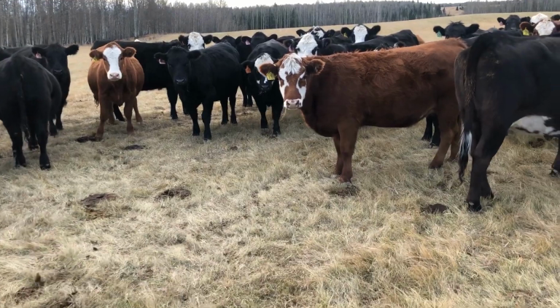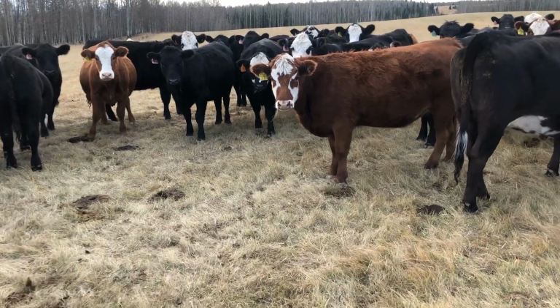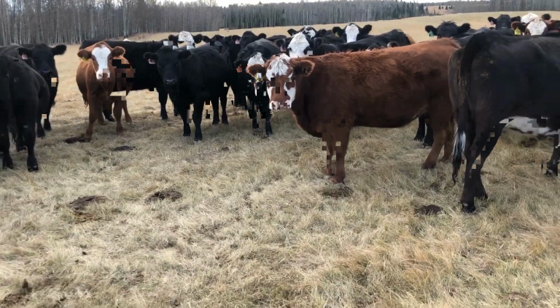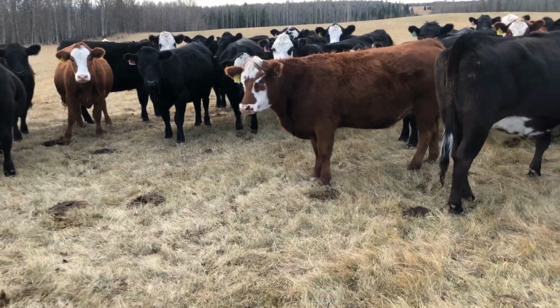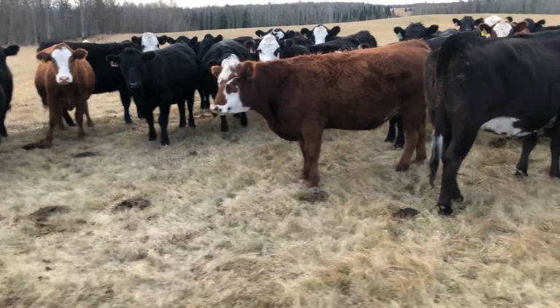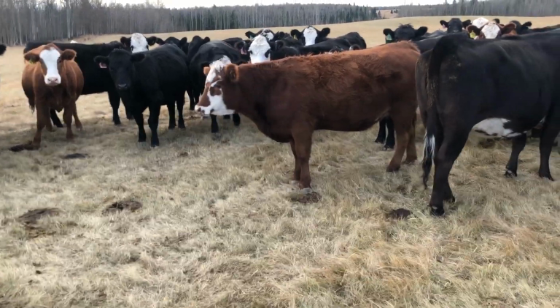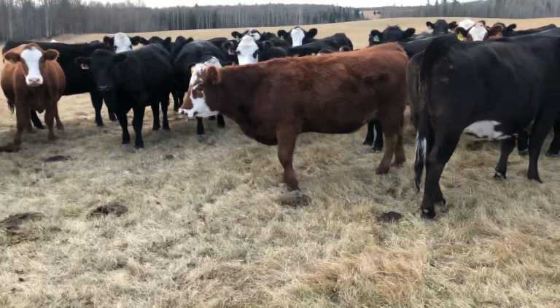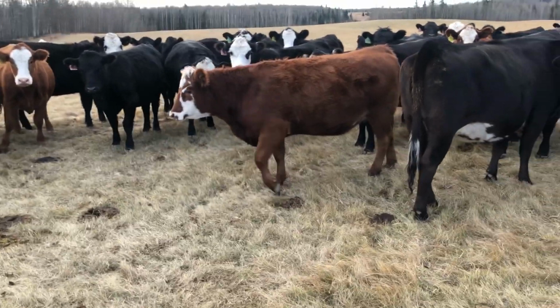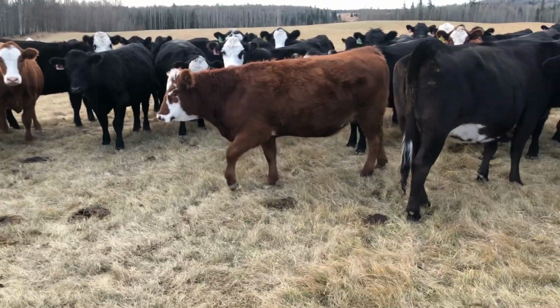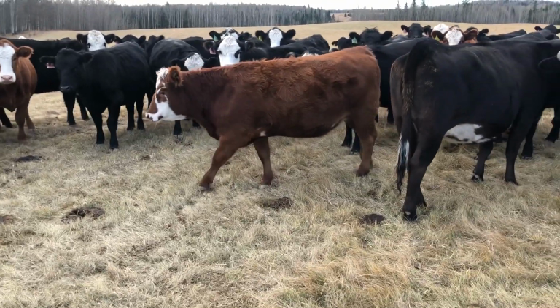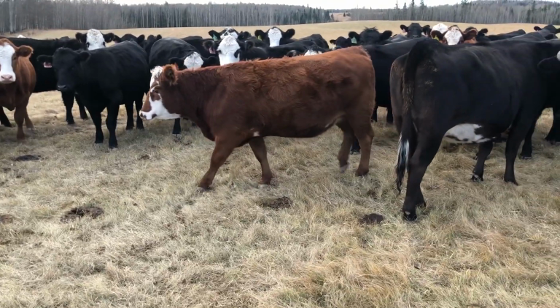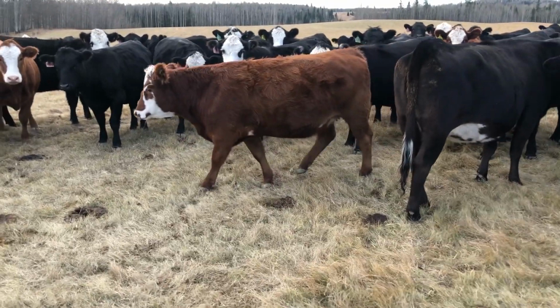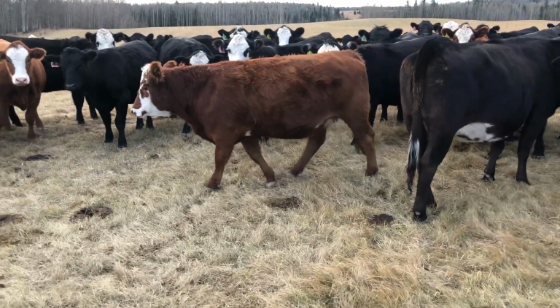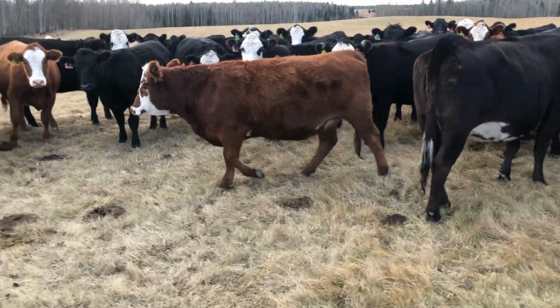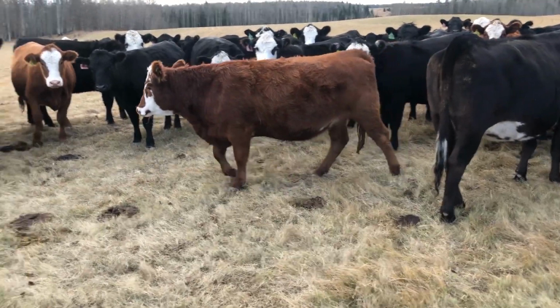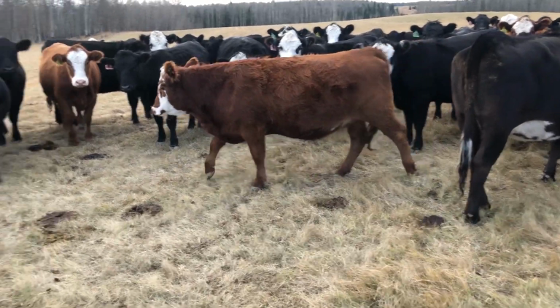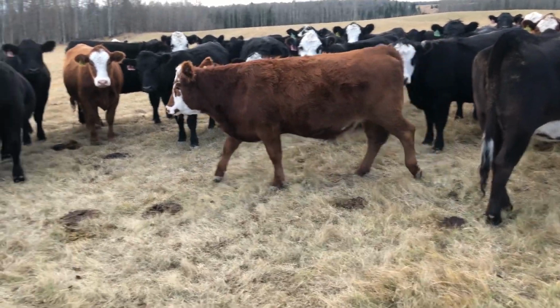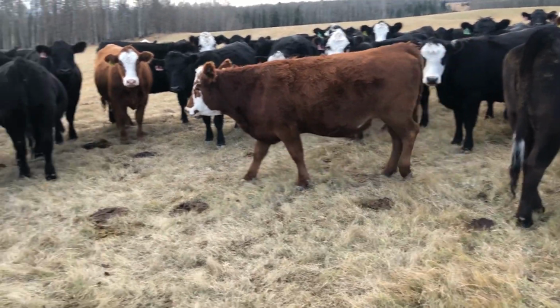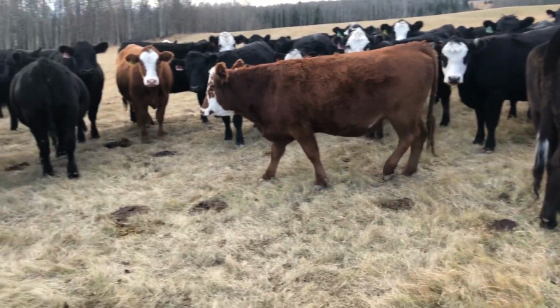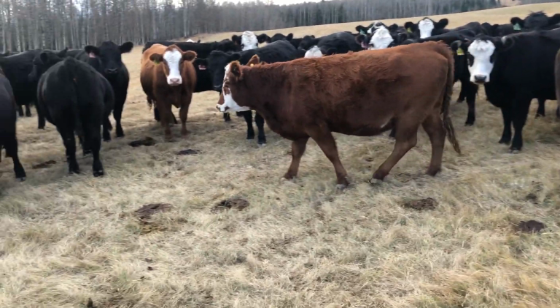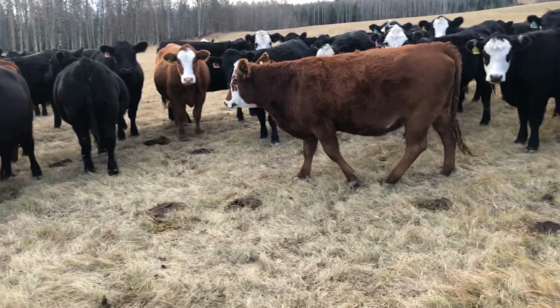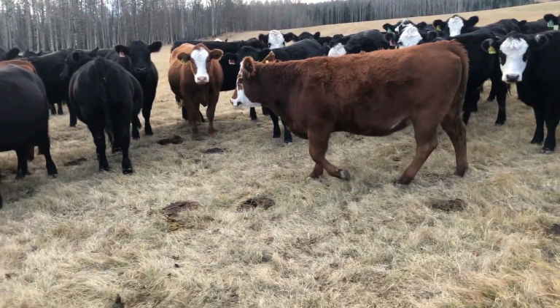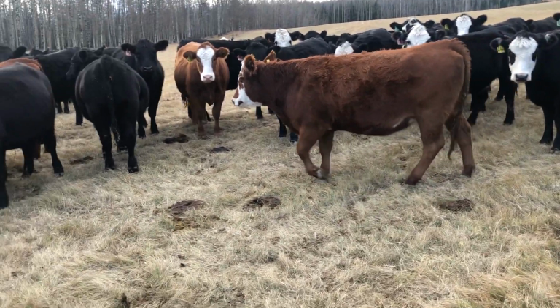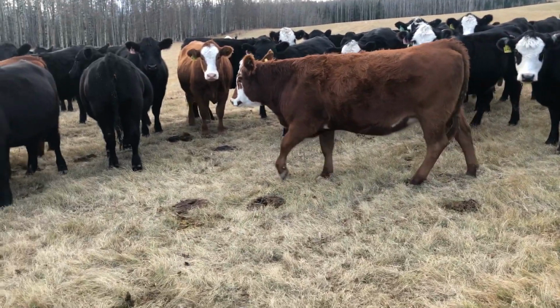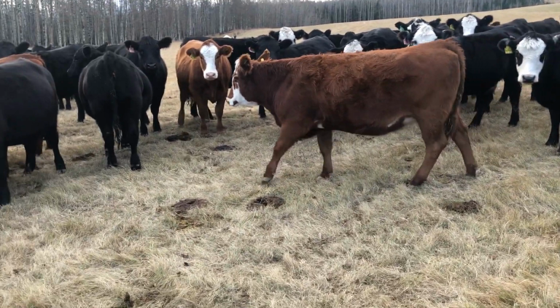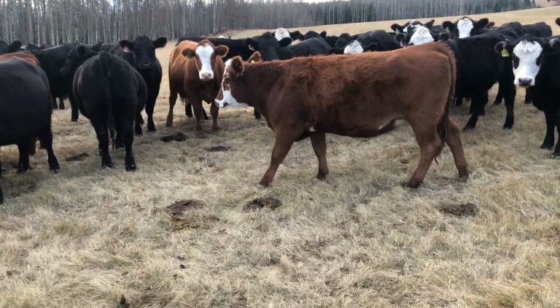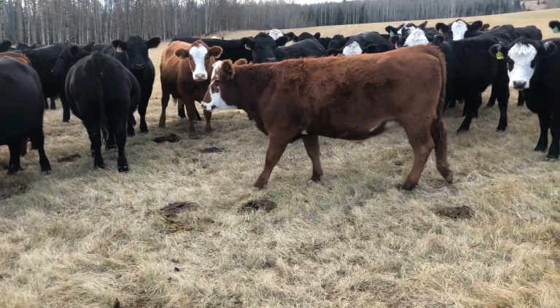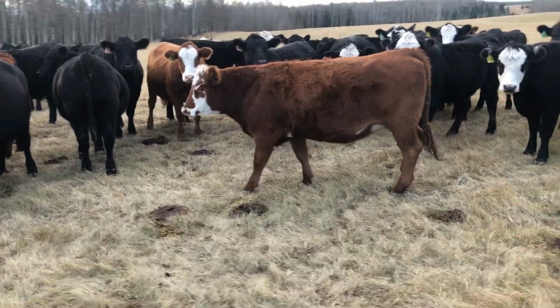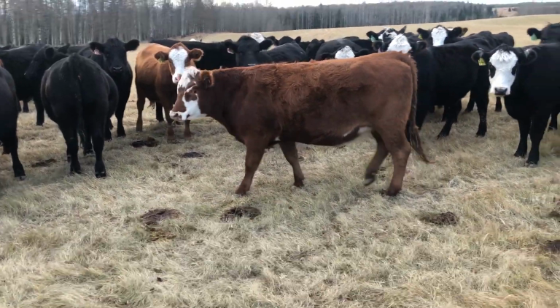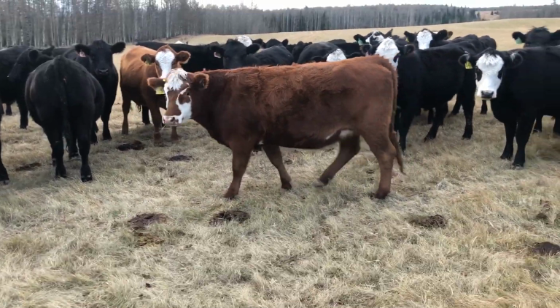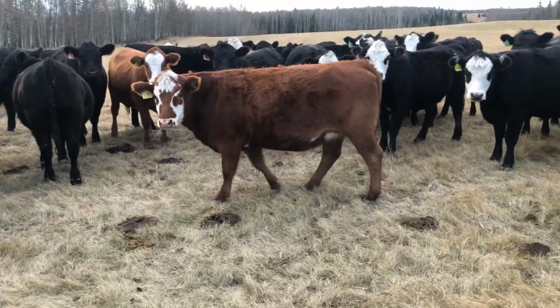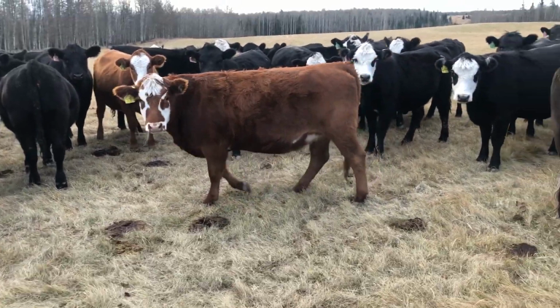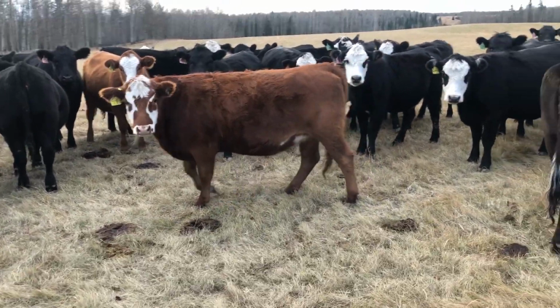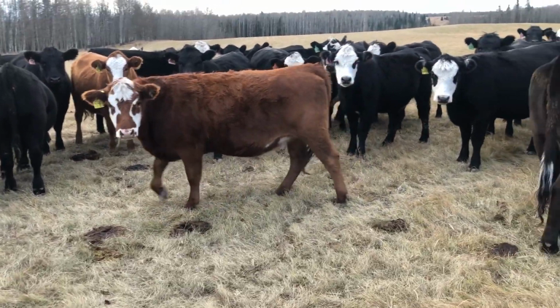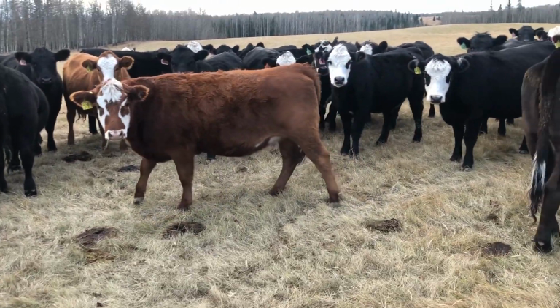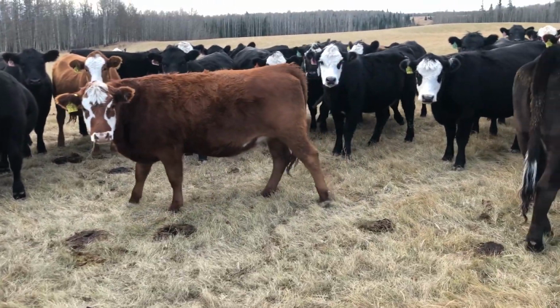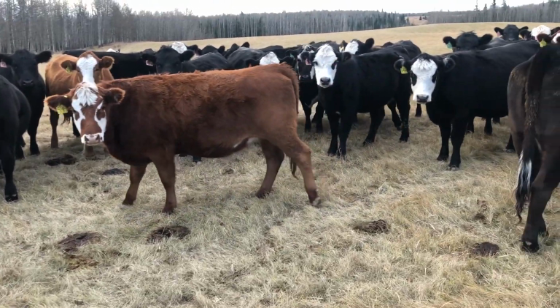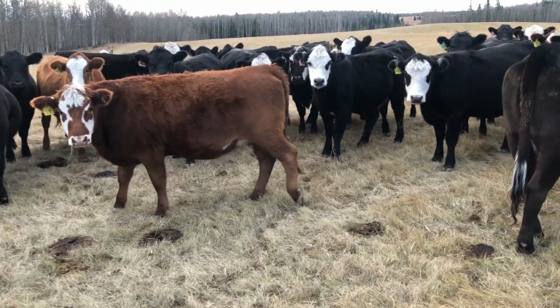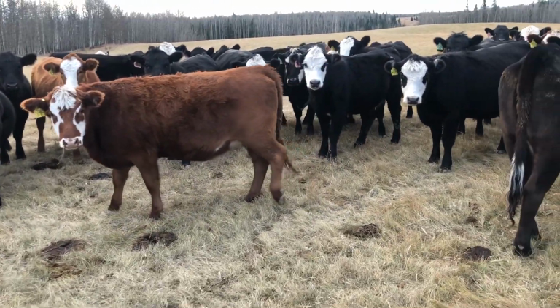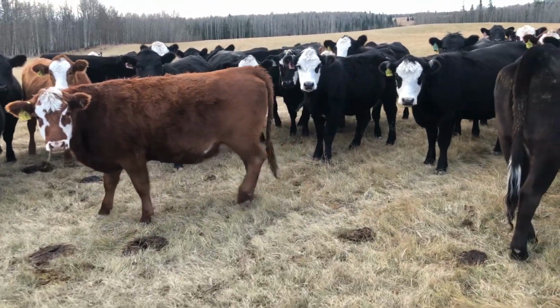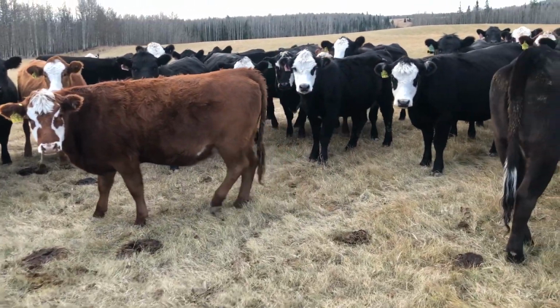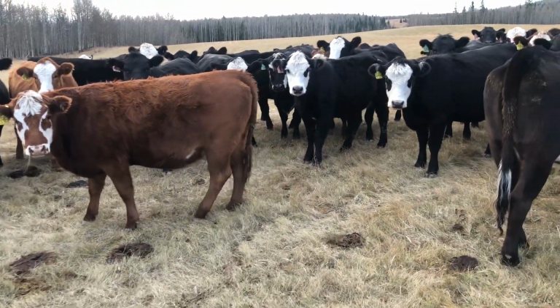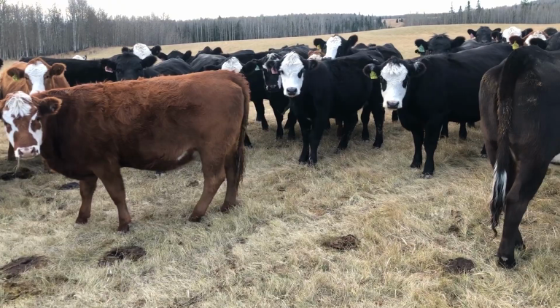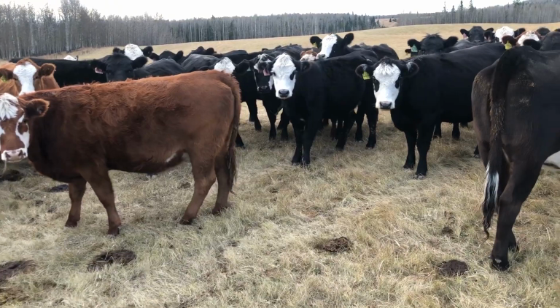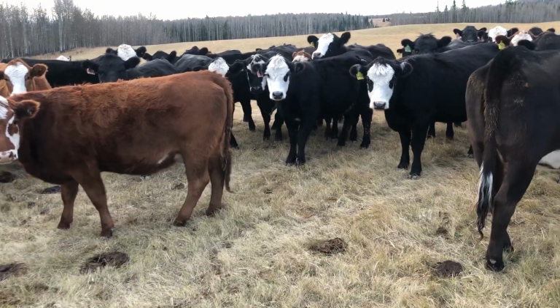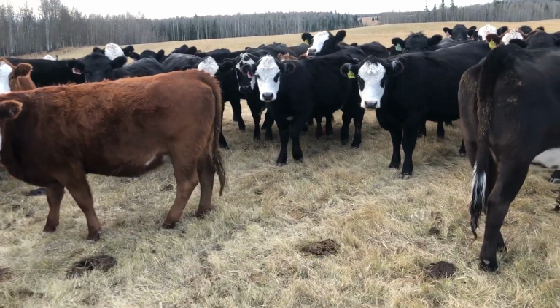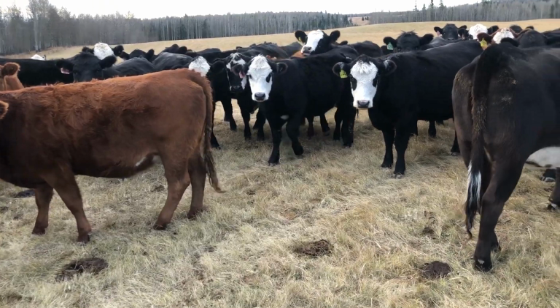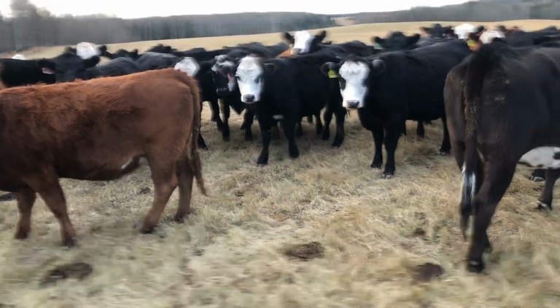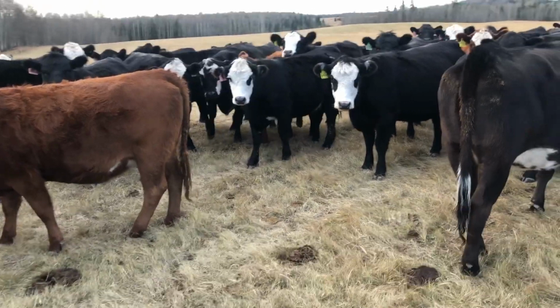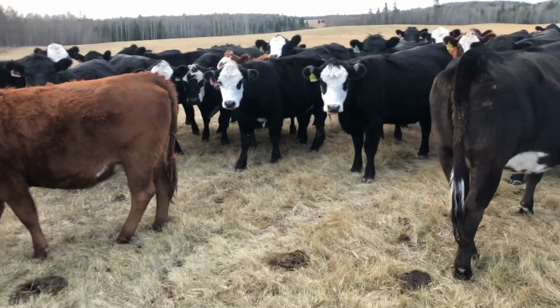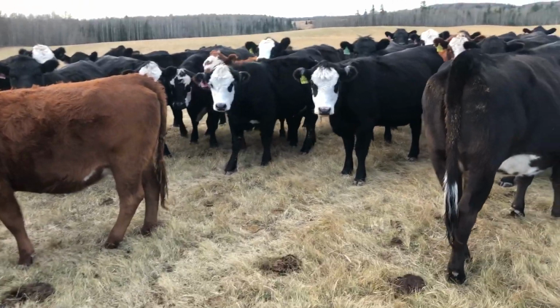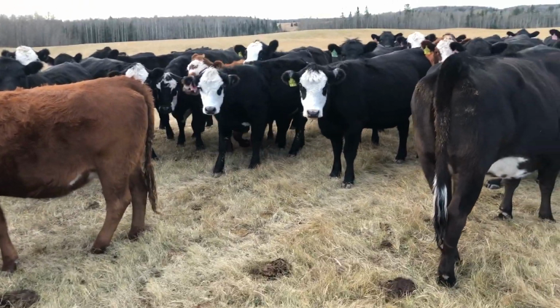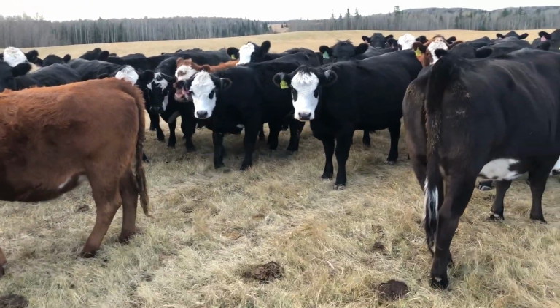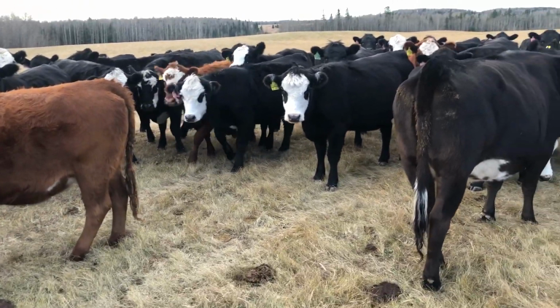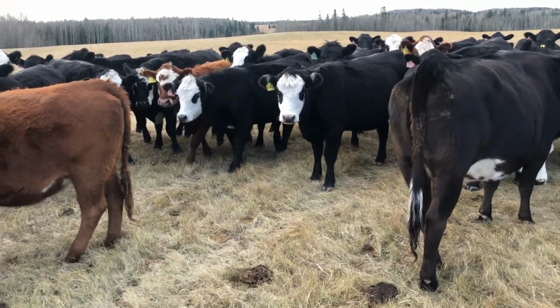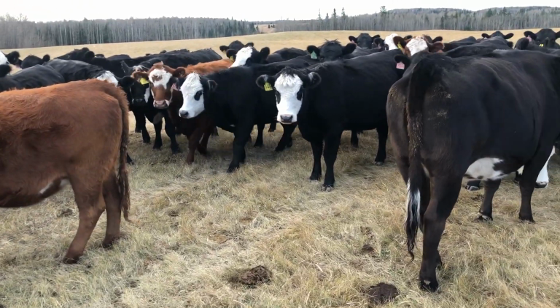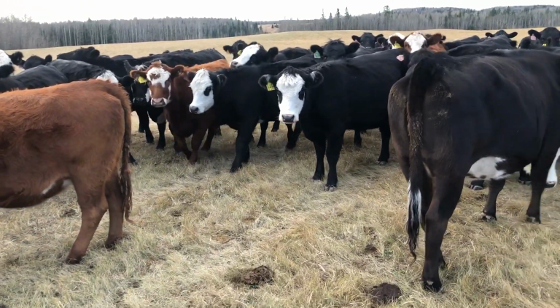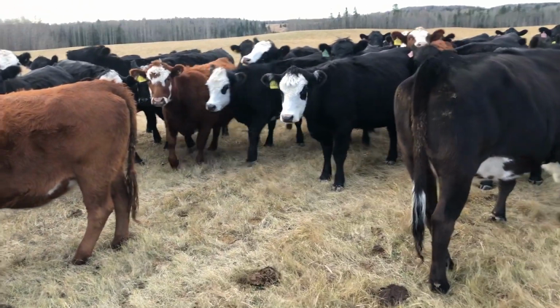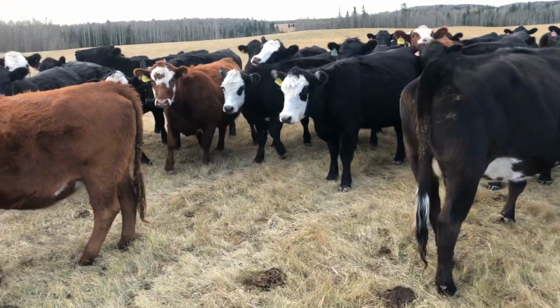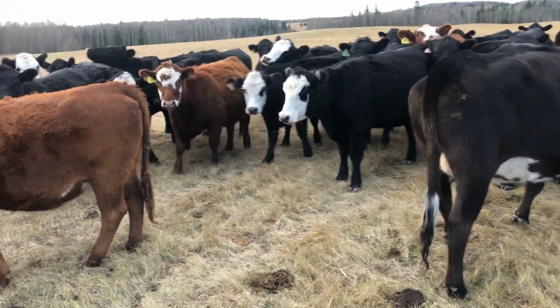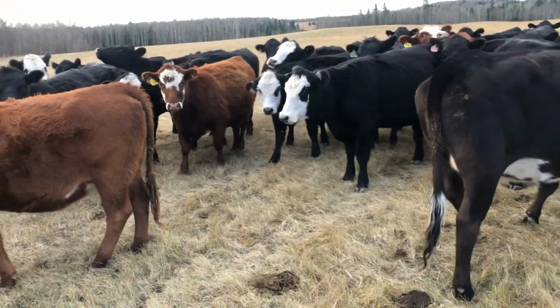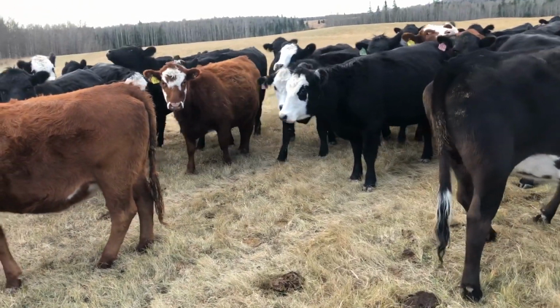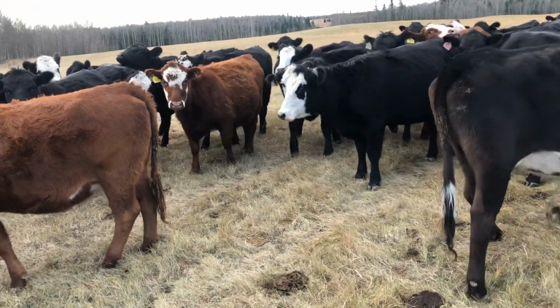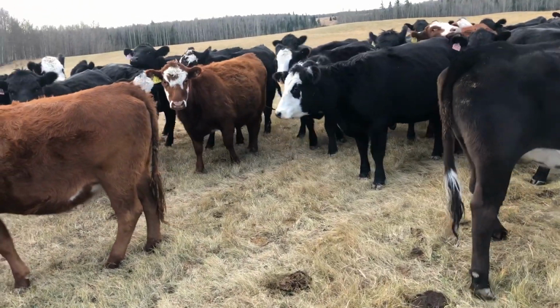They're going to be coming to town on December 9th. They'll be for sale, timed online with Olds Auction Mart.